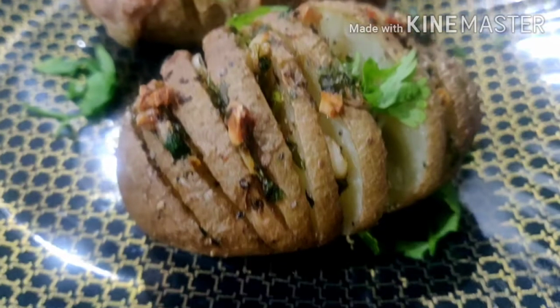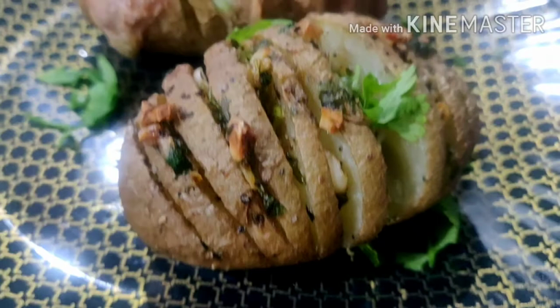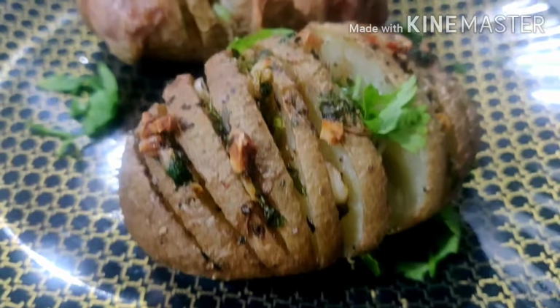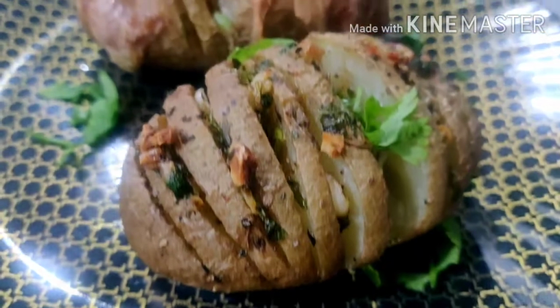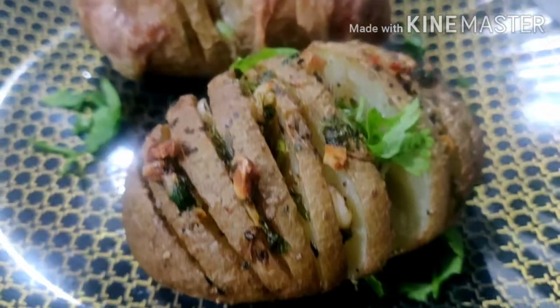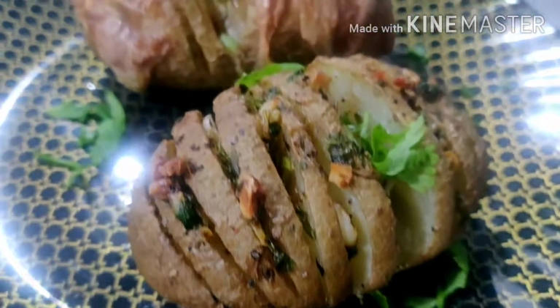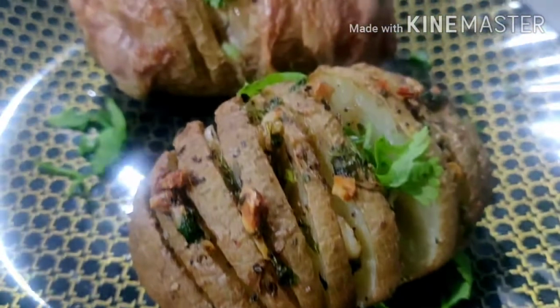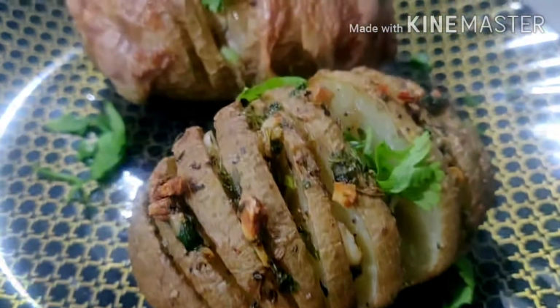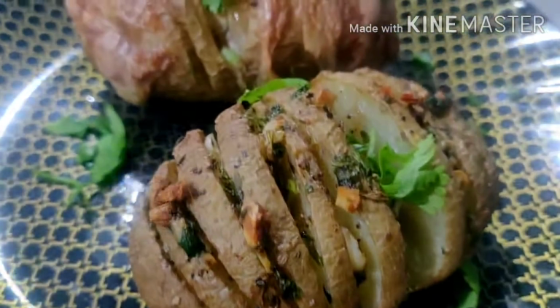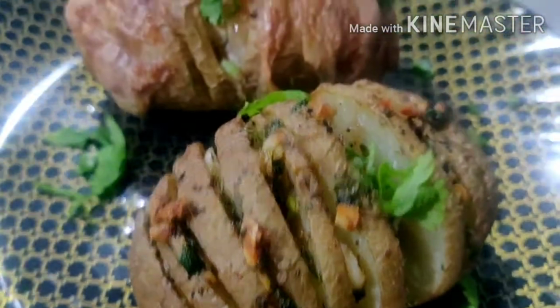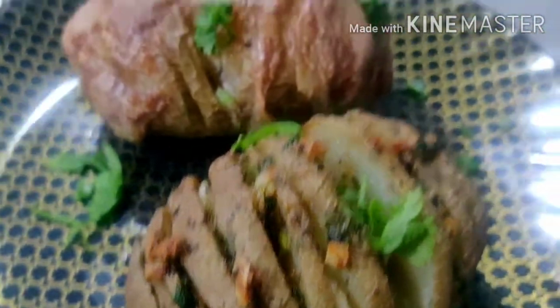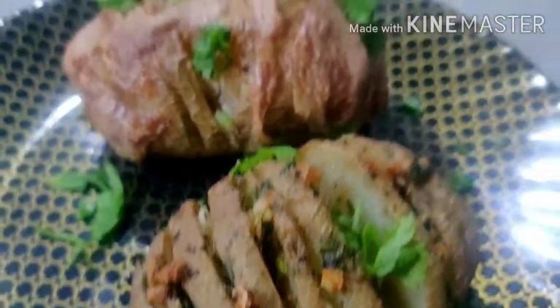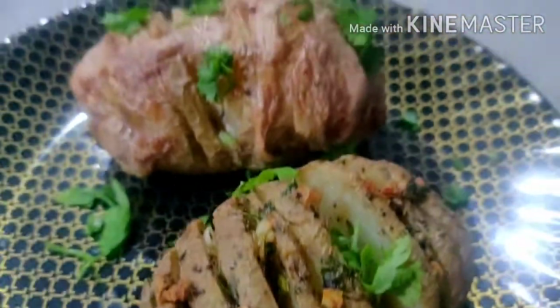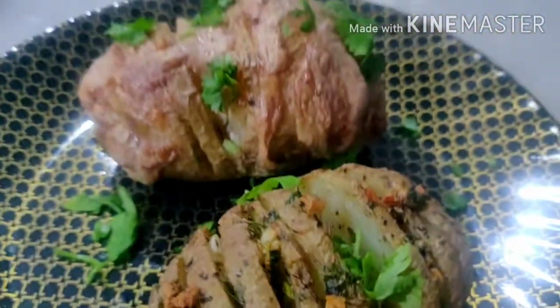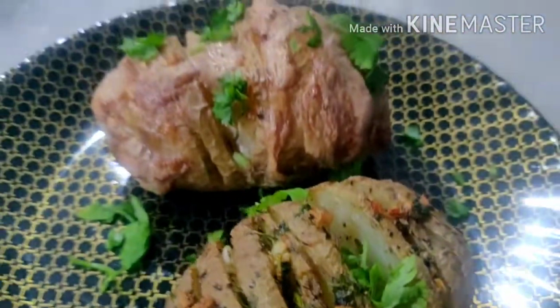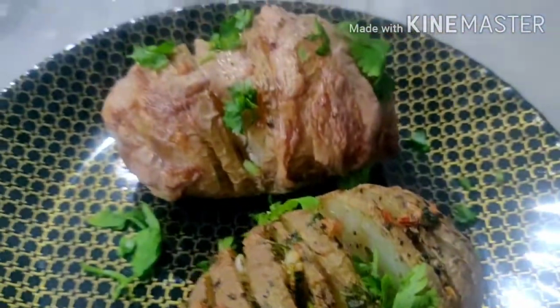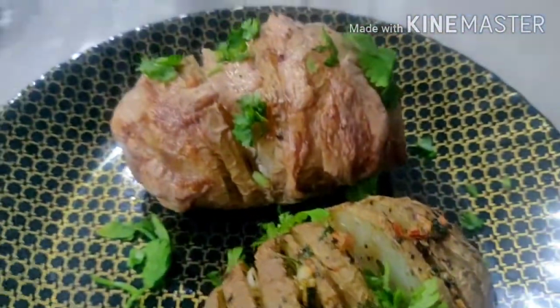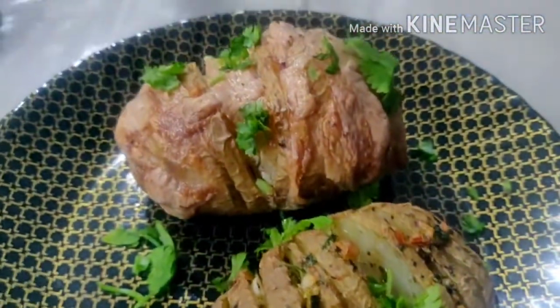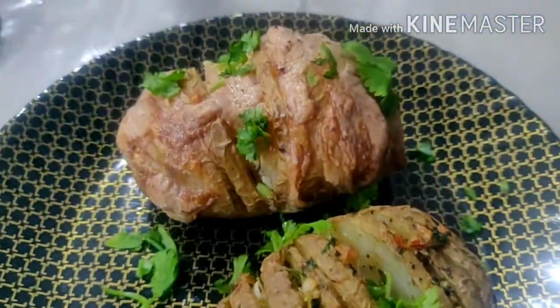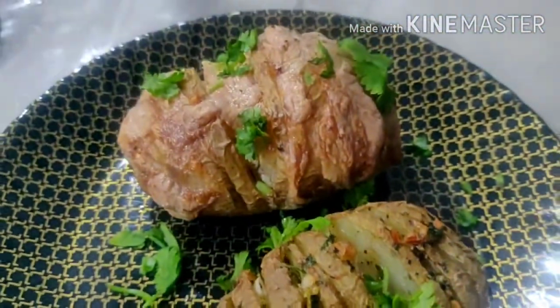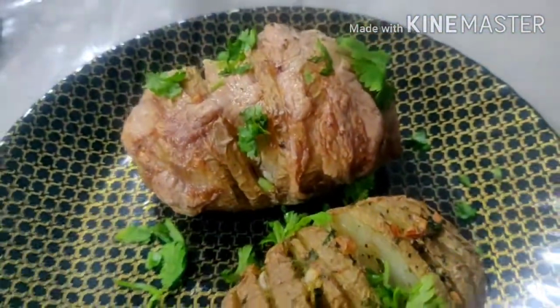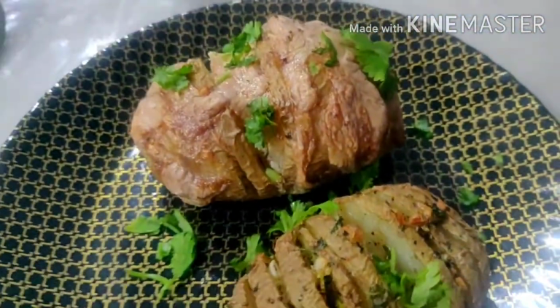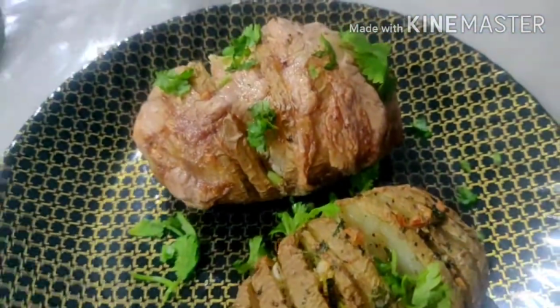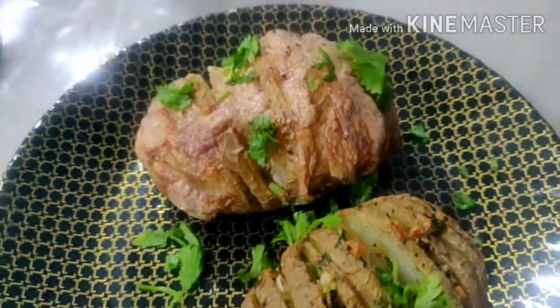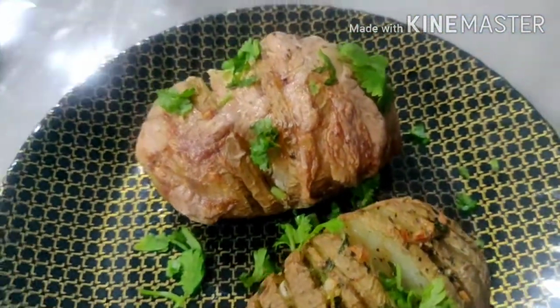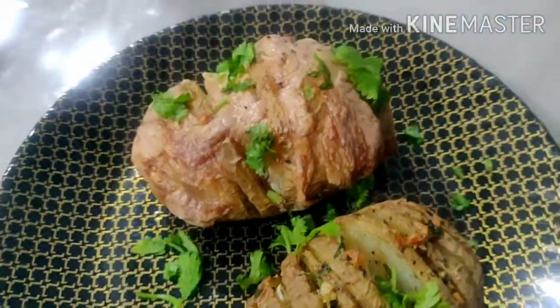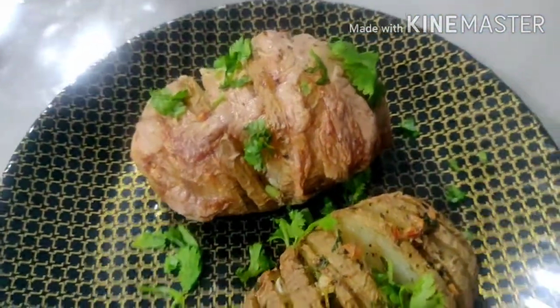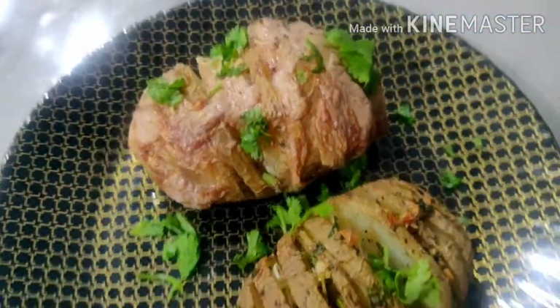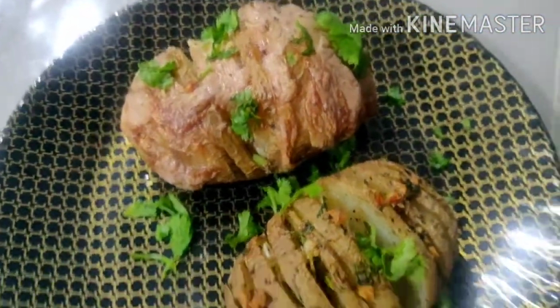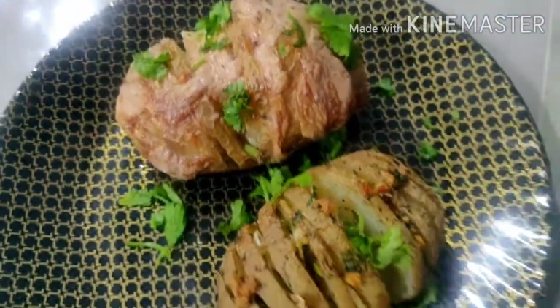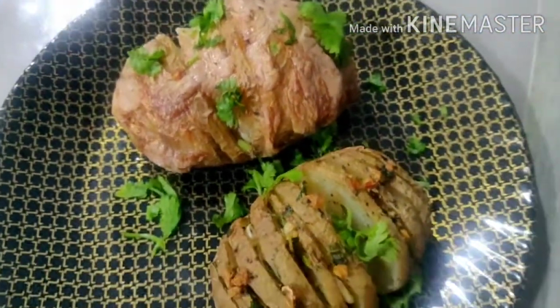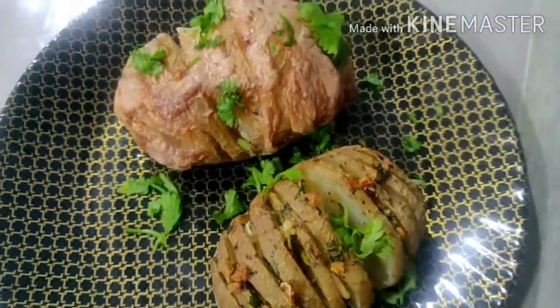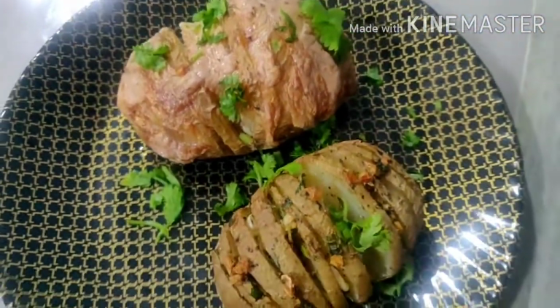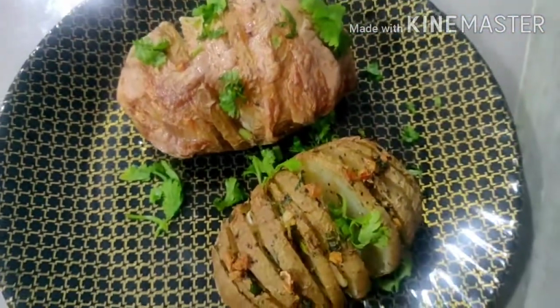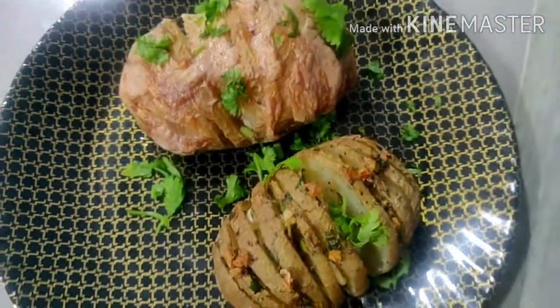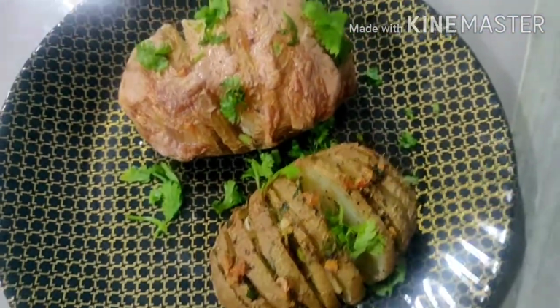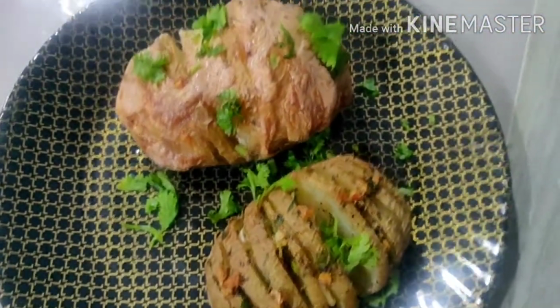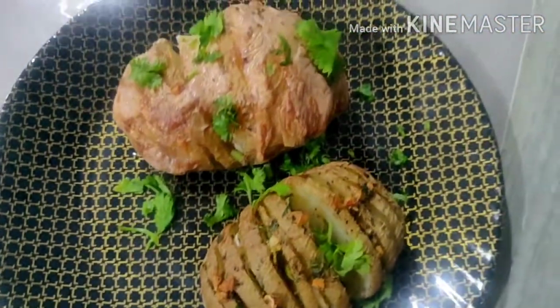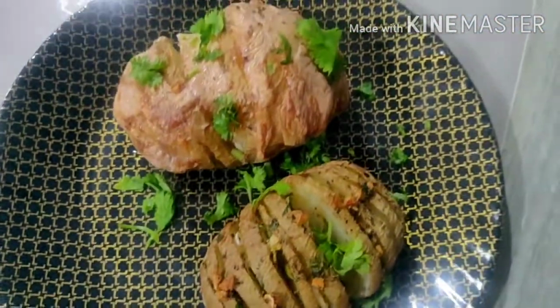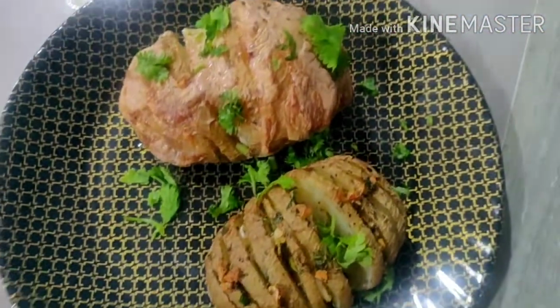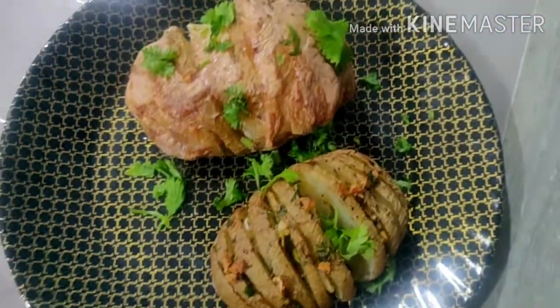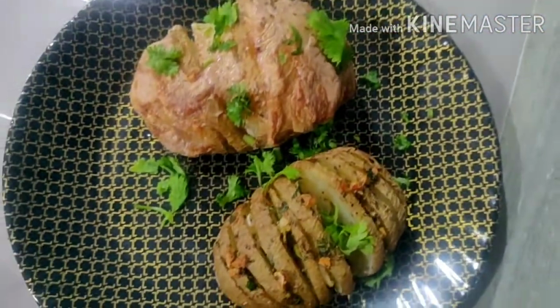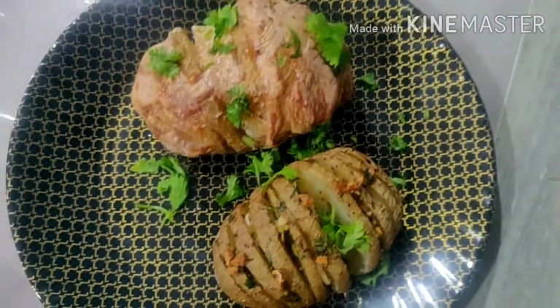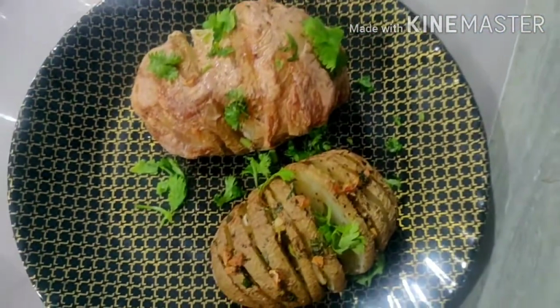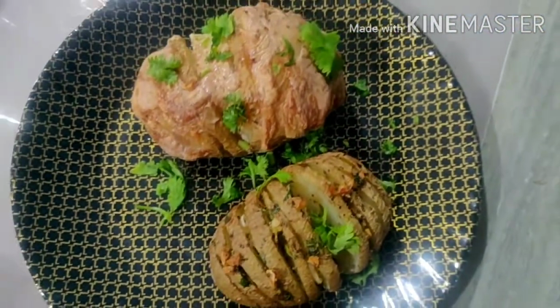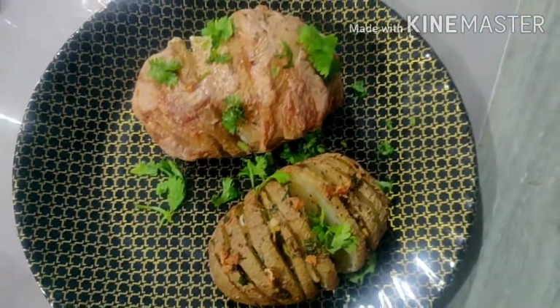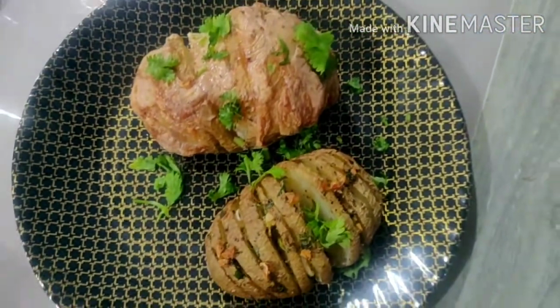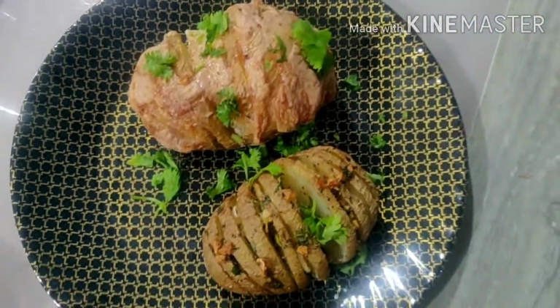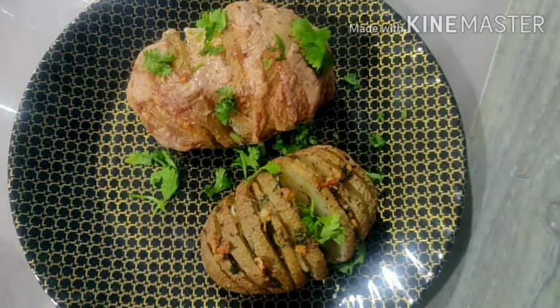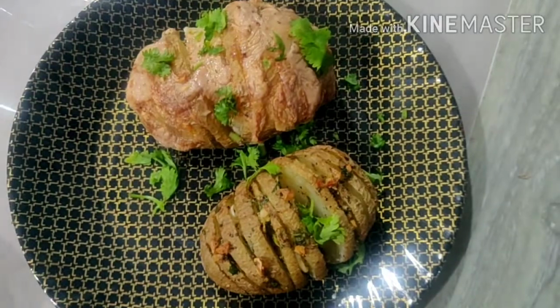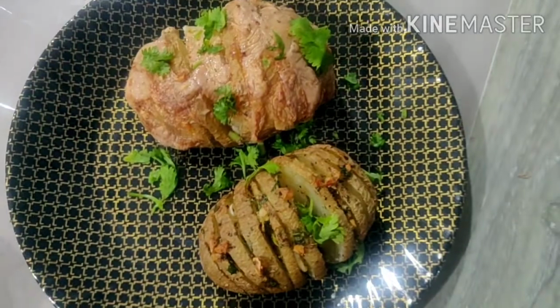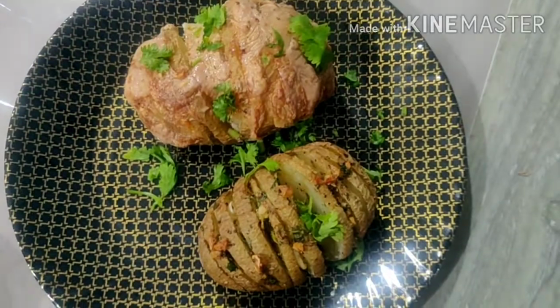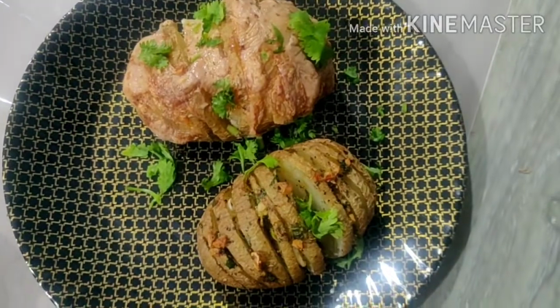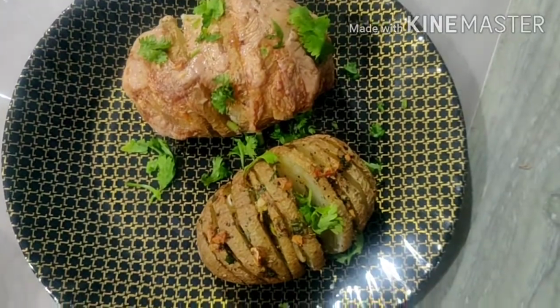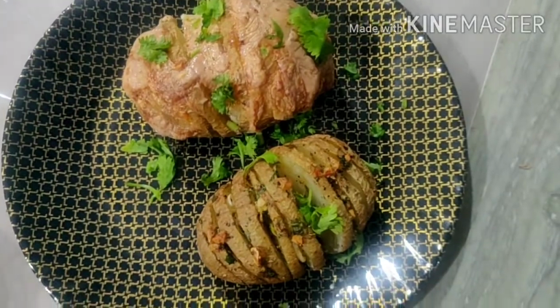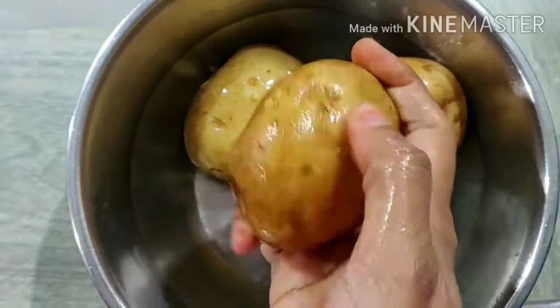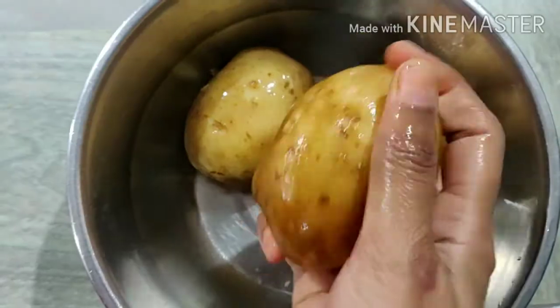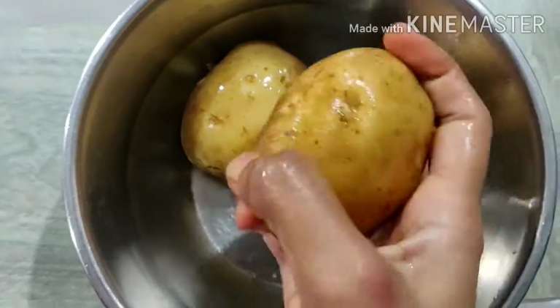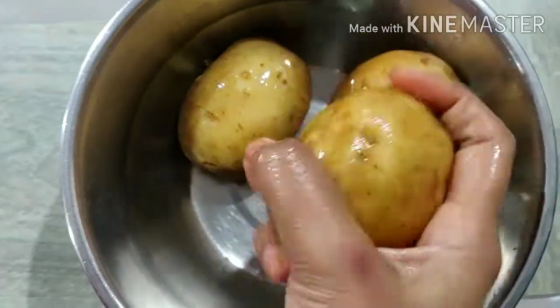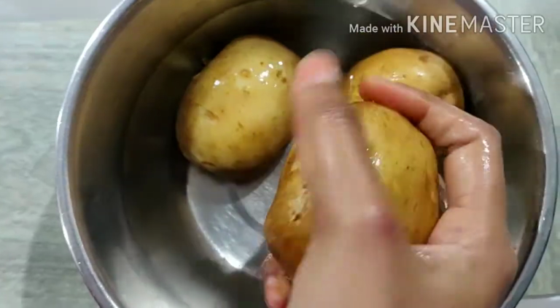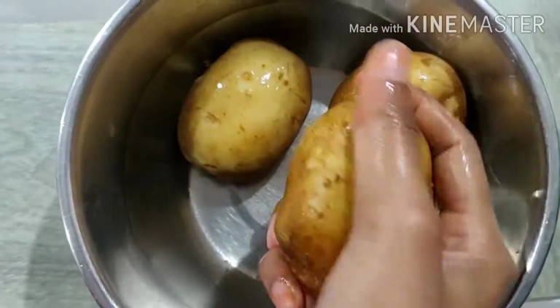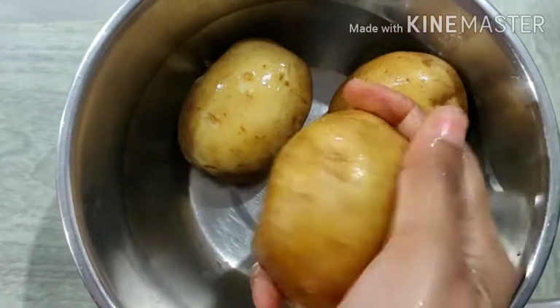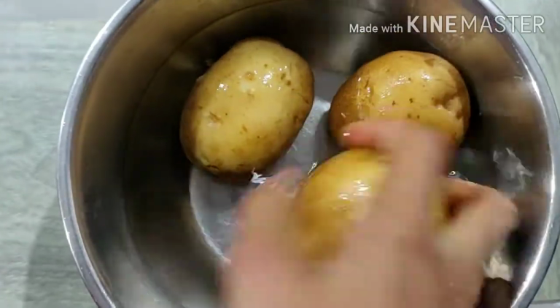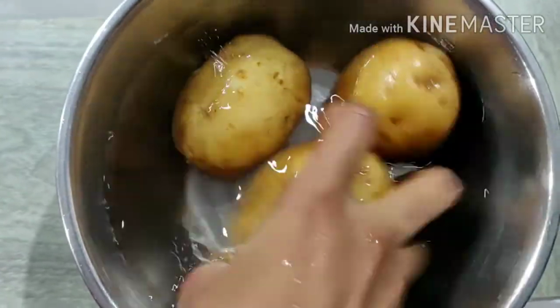Hello! I am making this recipe: Bacon and Garlic Potatoes. I will try some first.